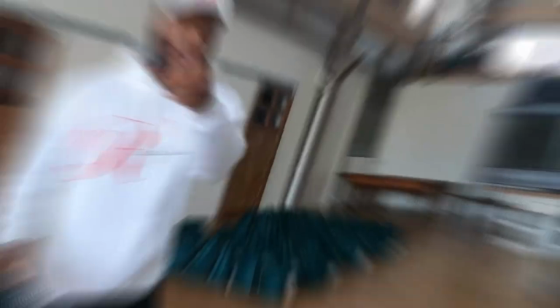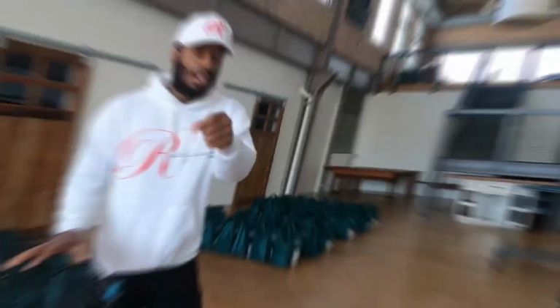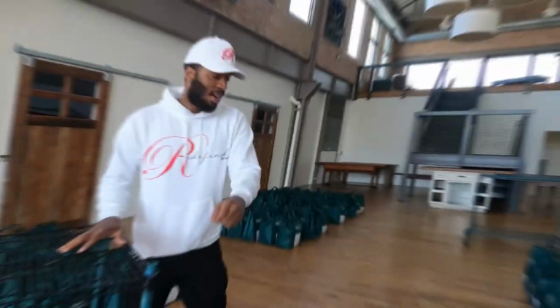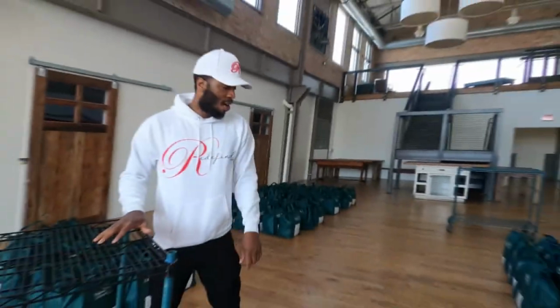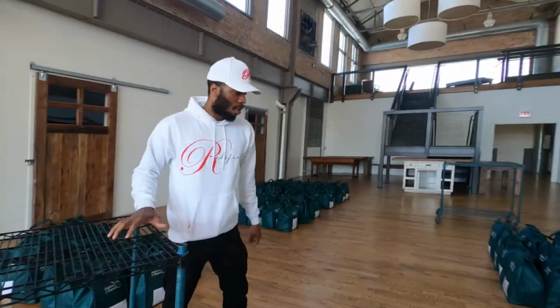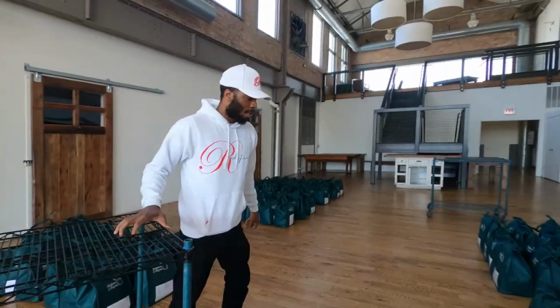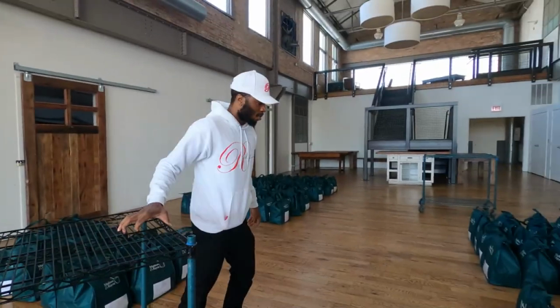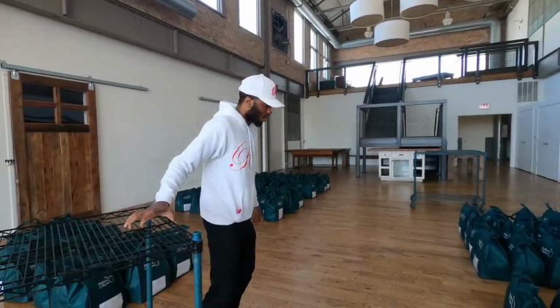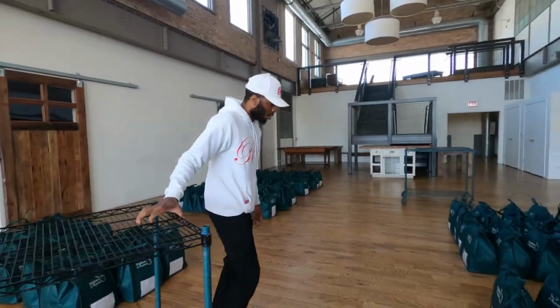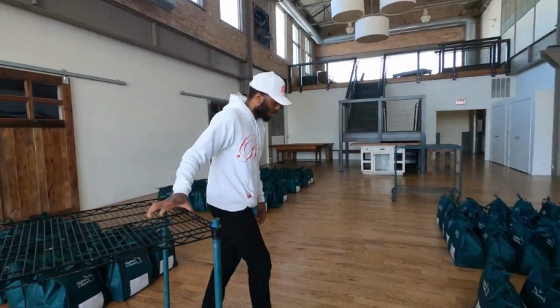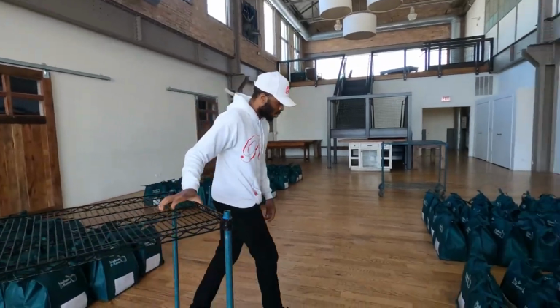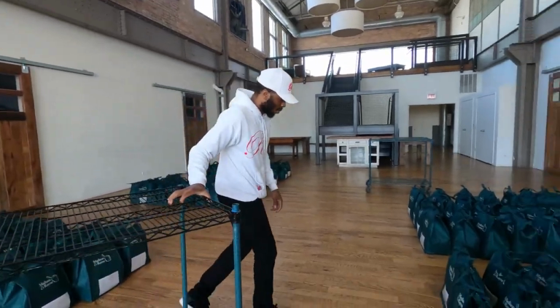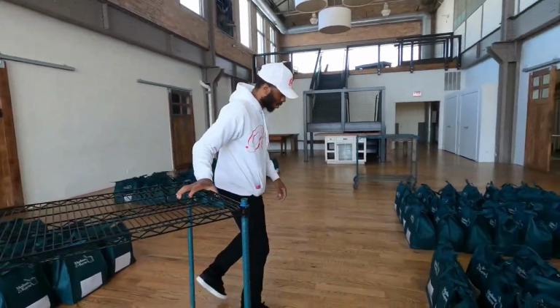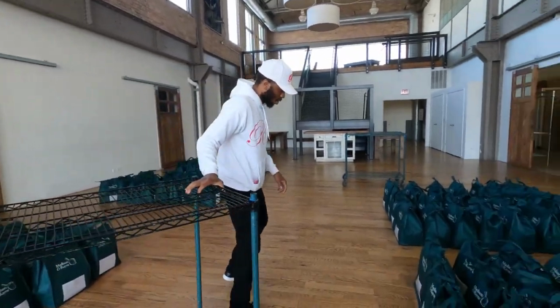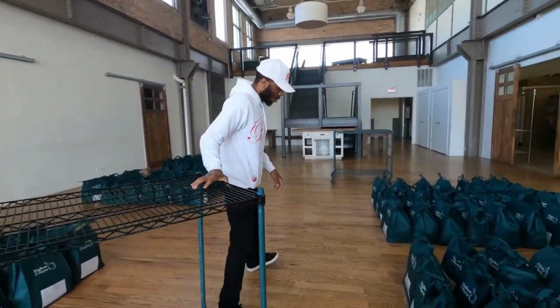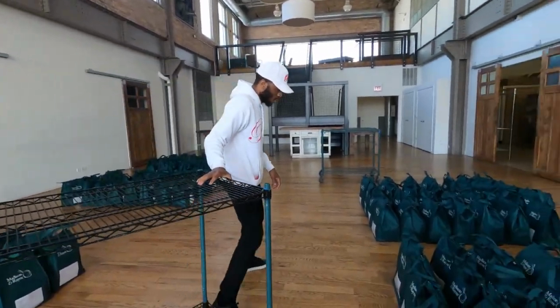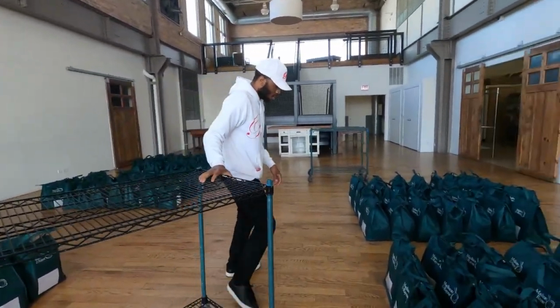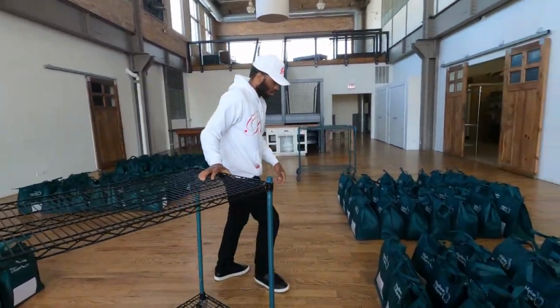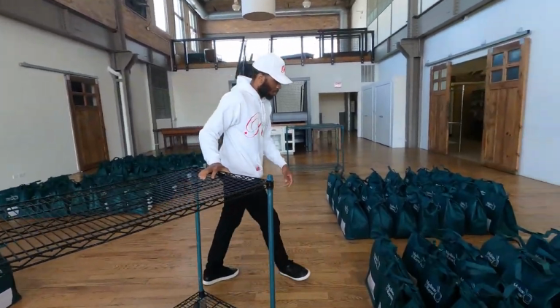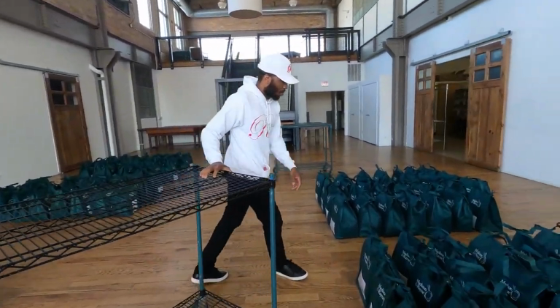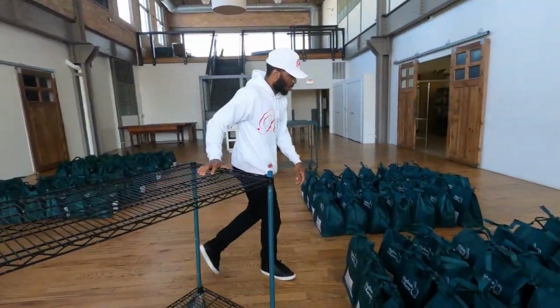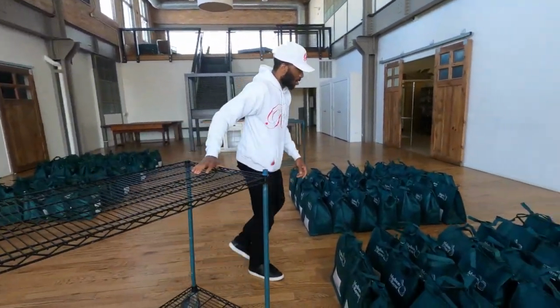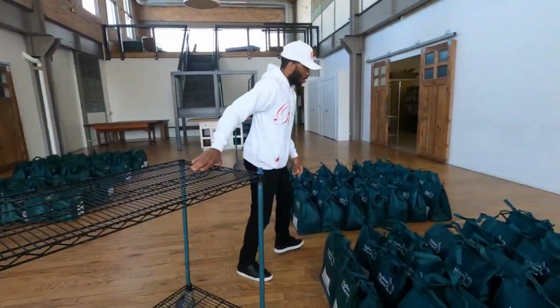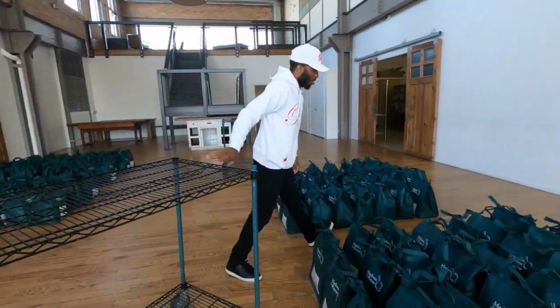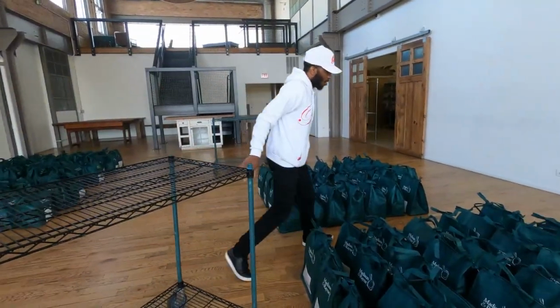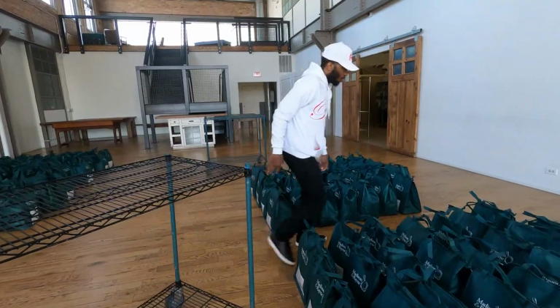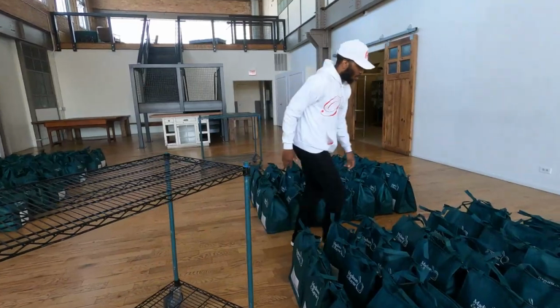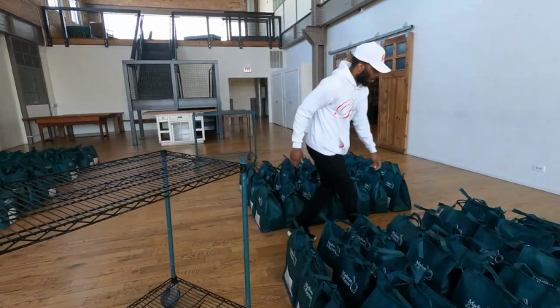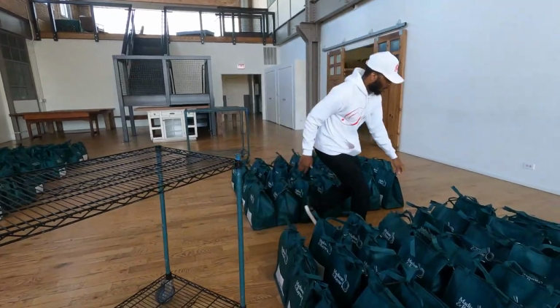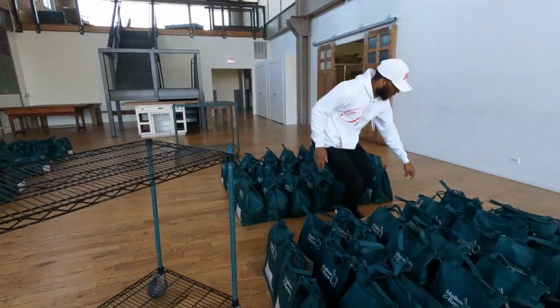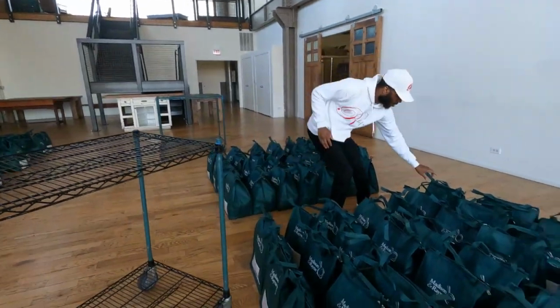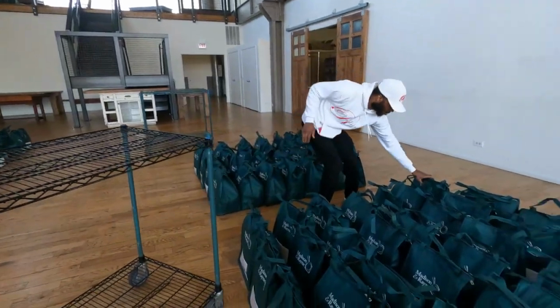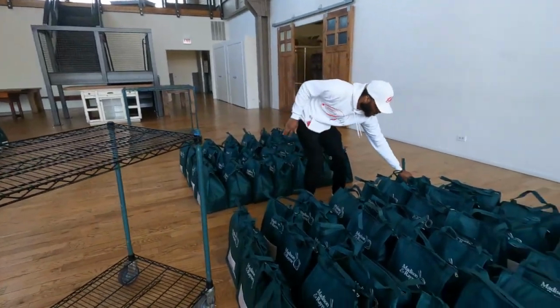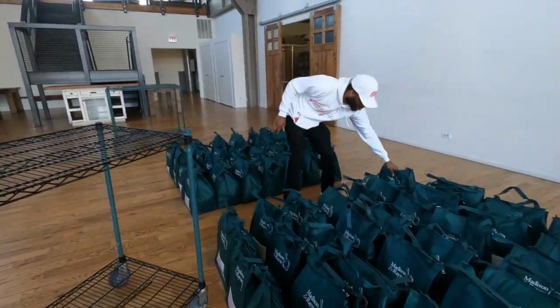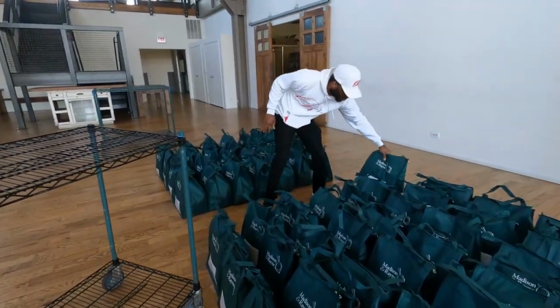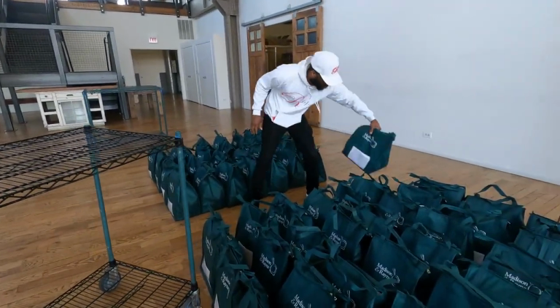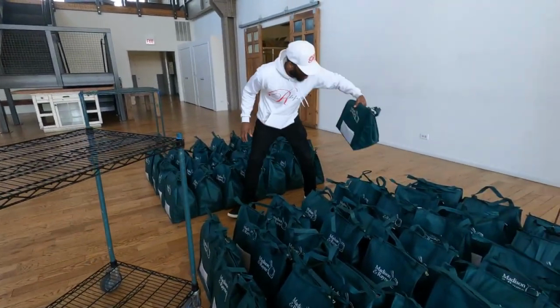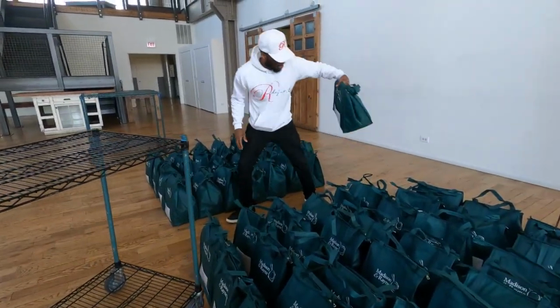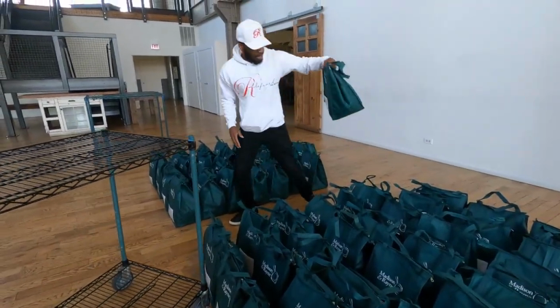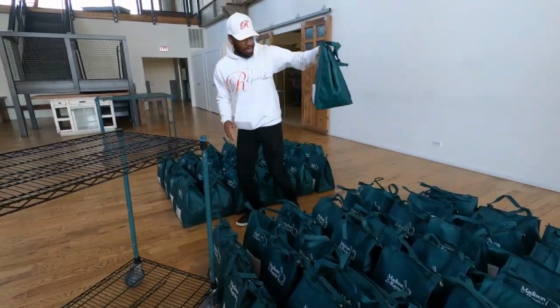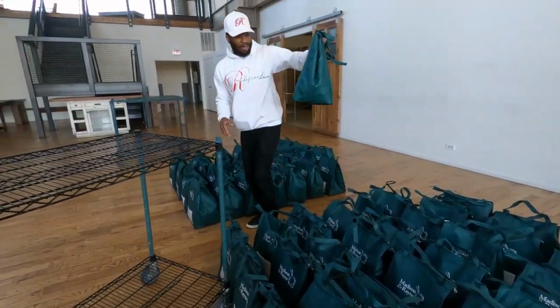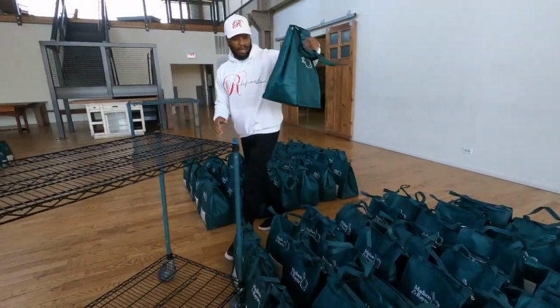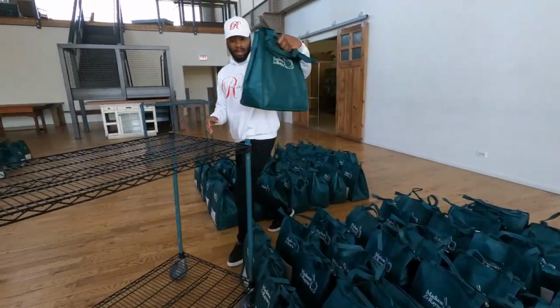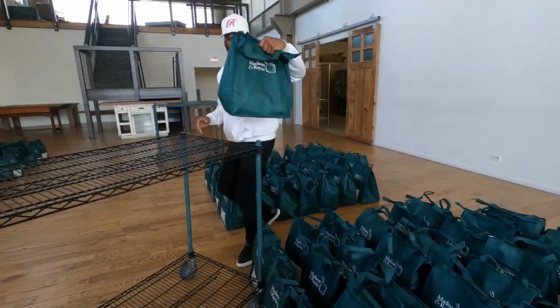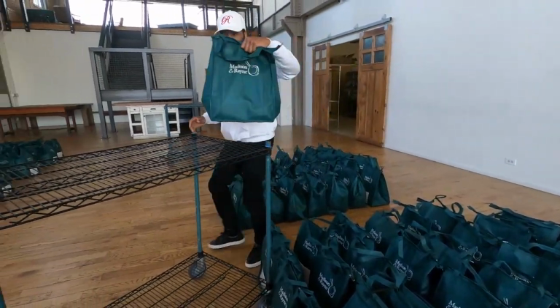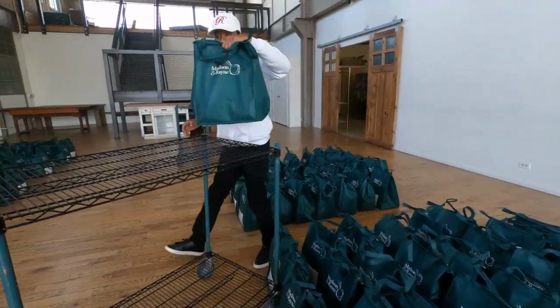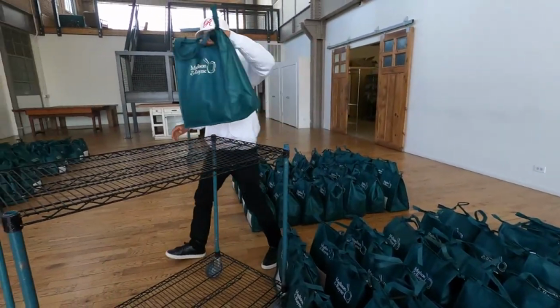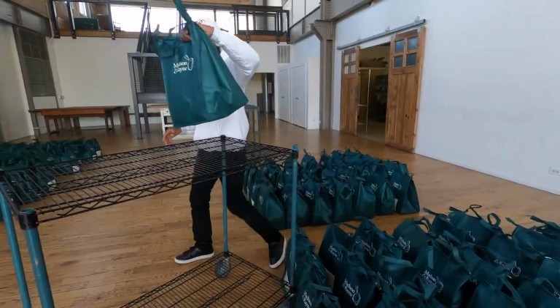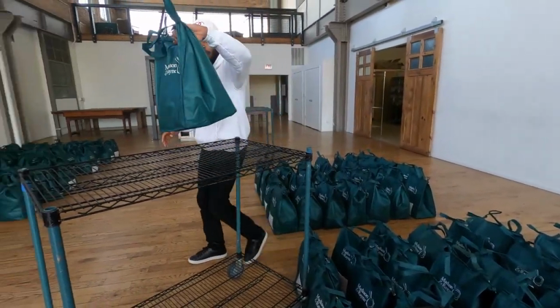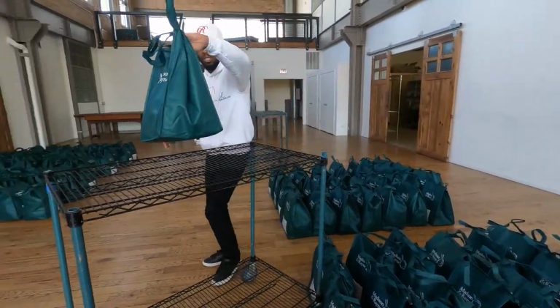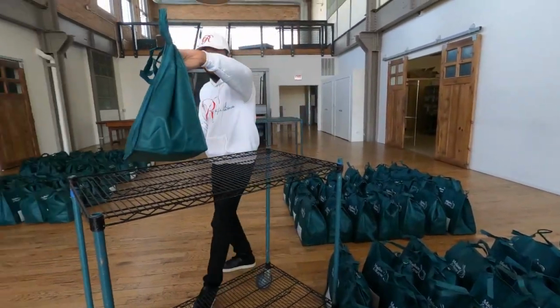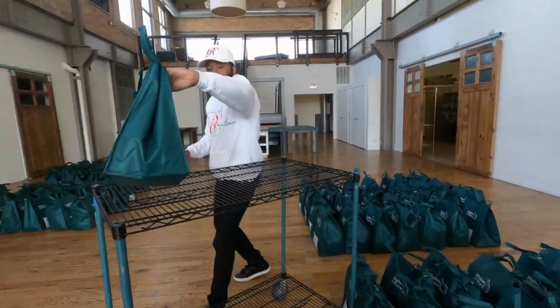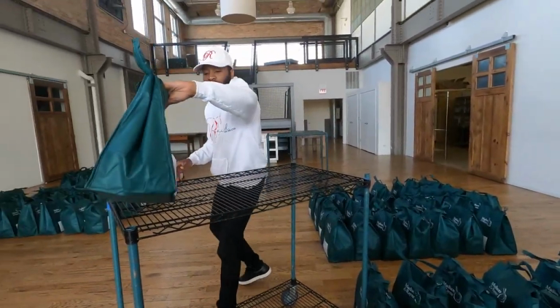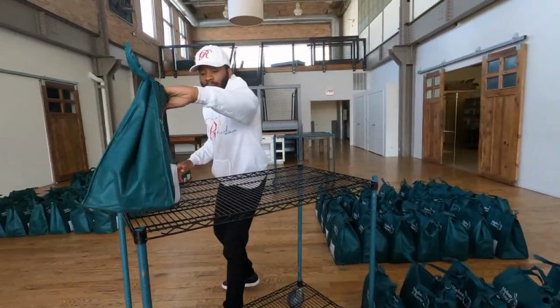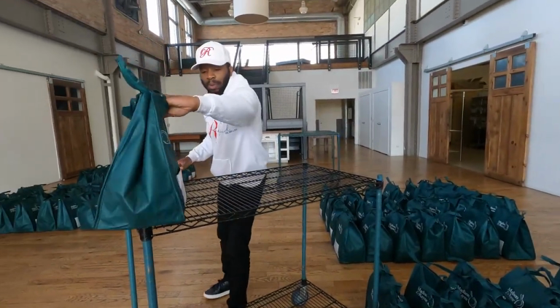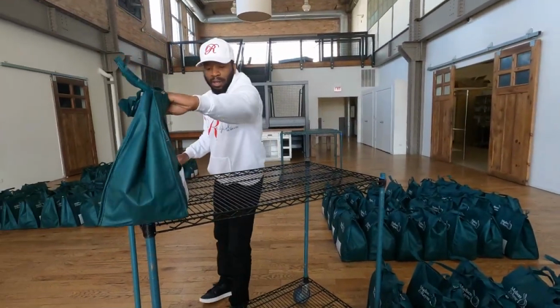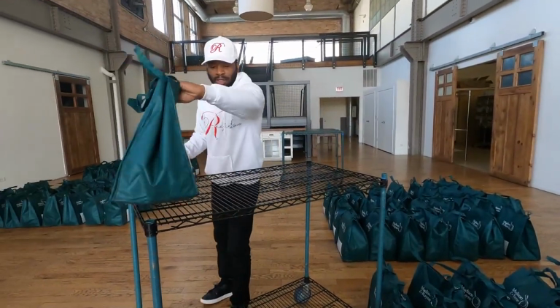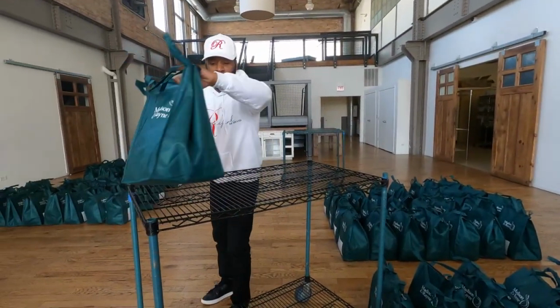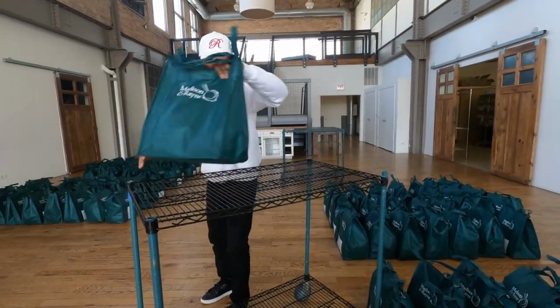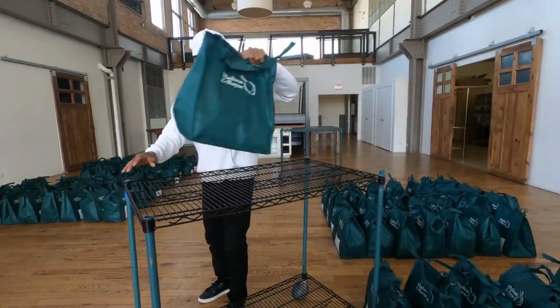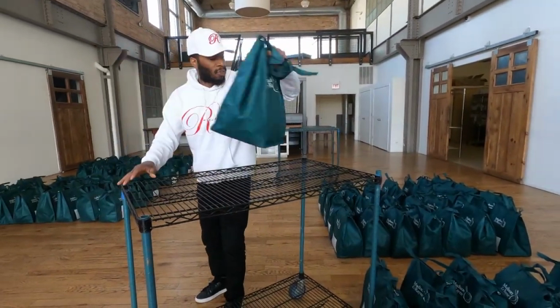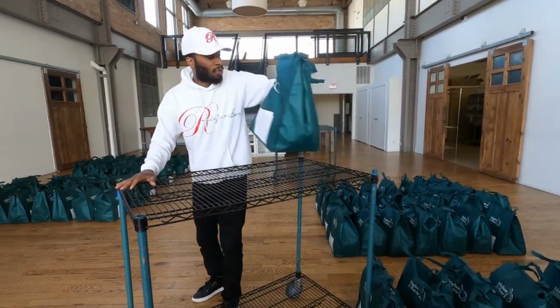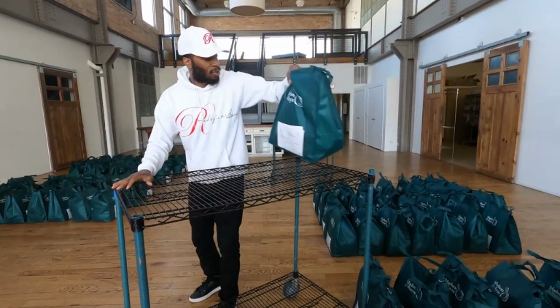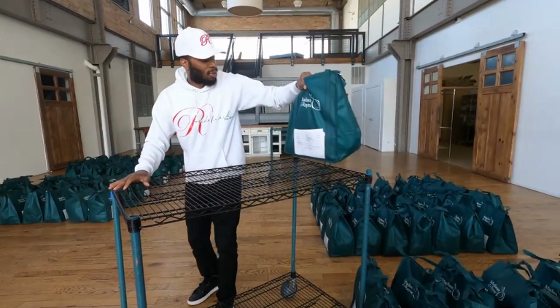Now what we're going to do is load up our route right here on the app. I always put the biggest number first.